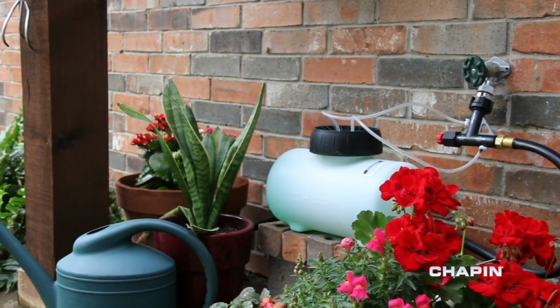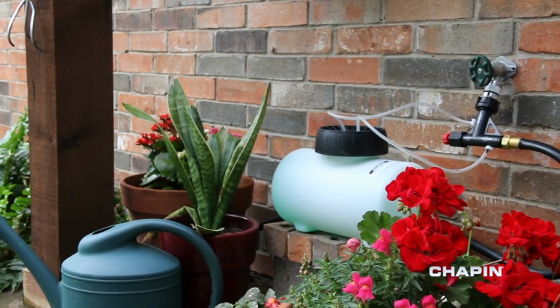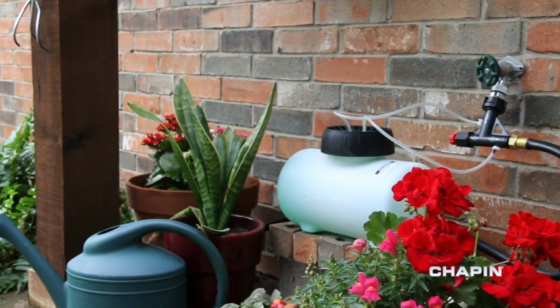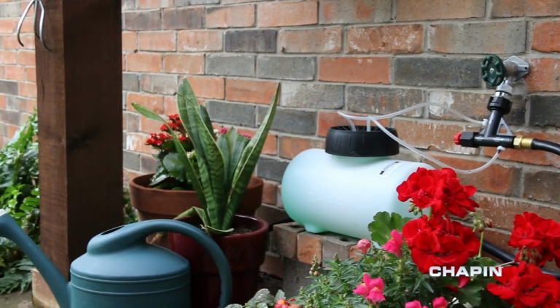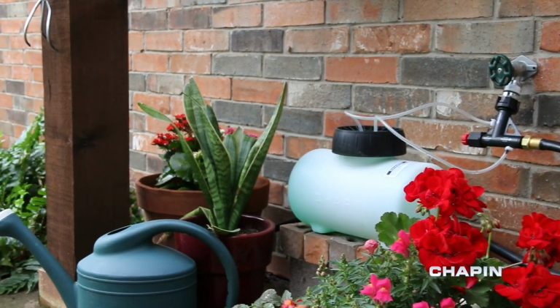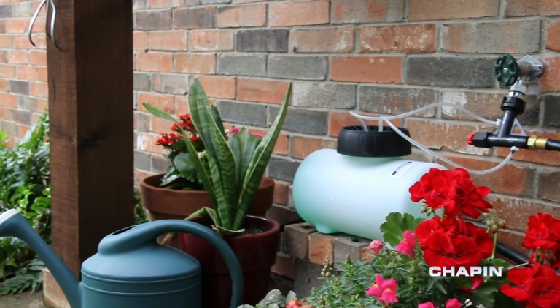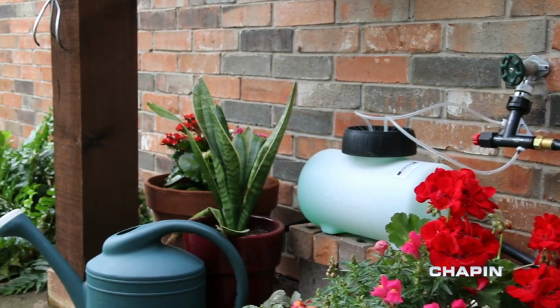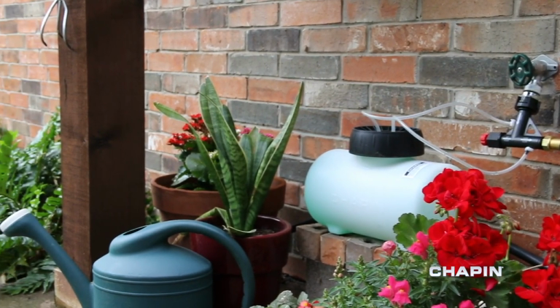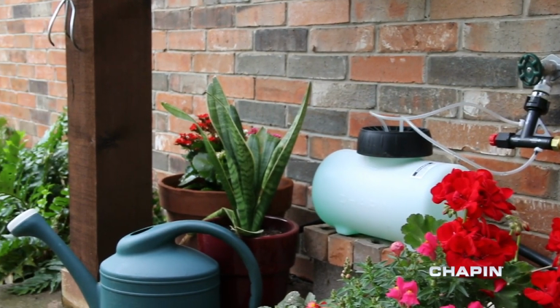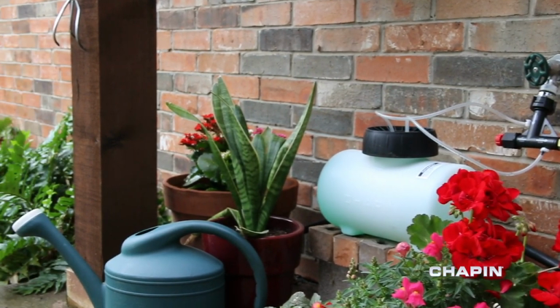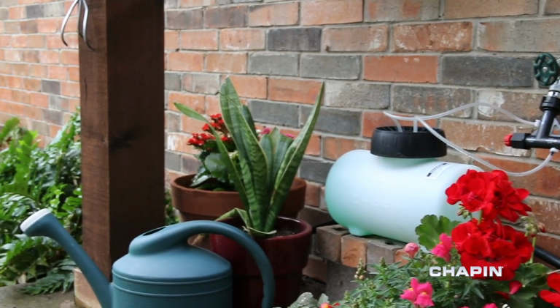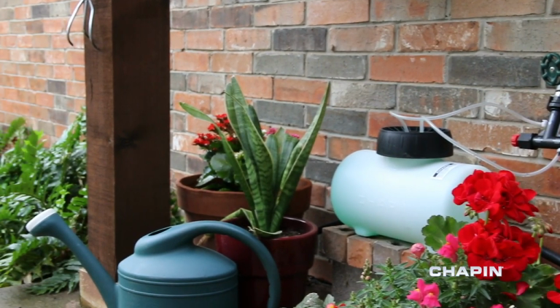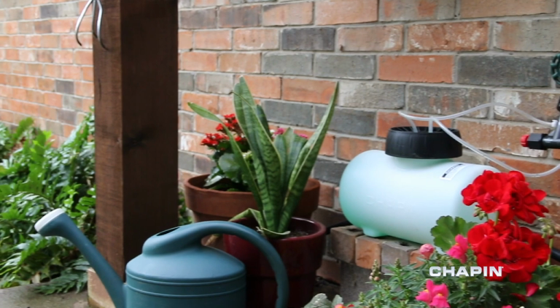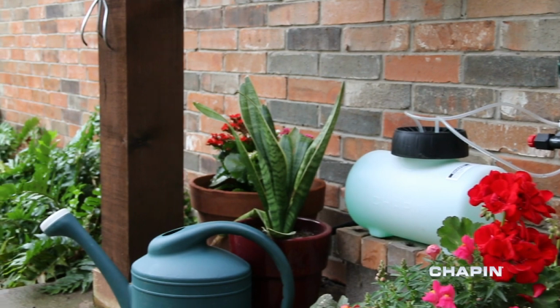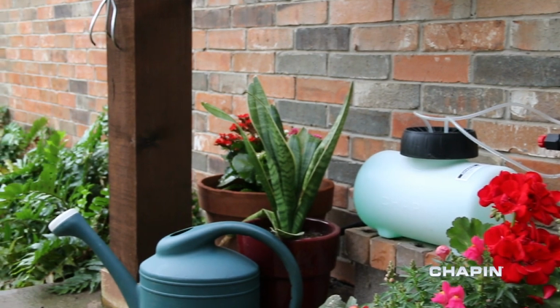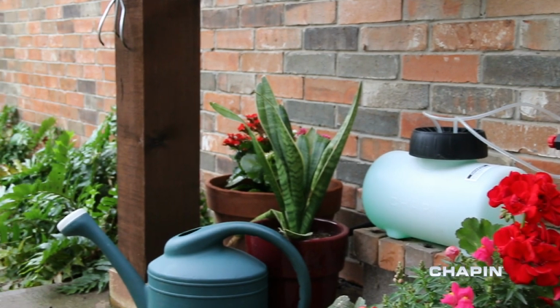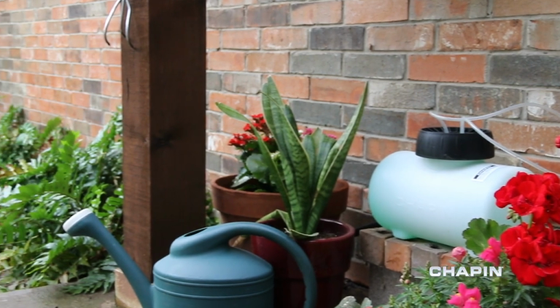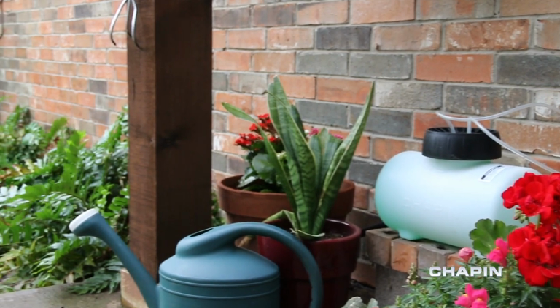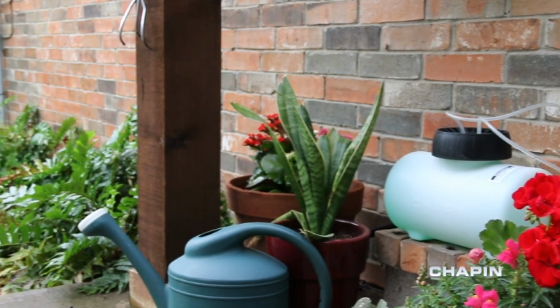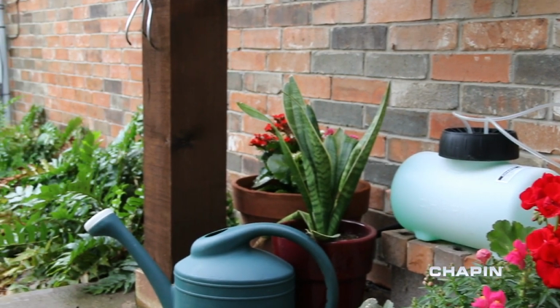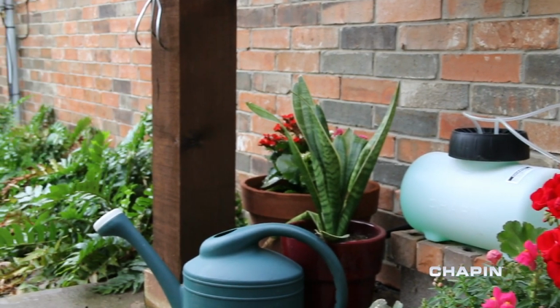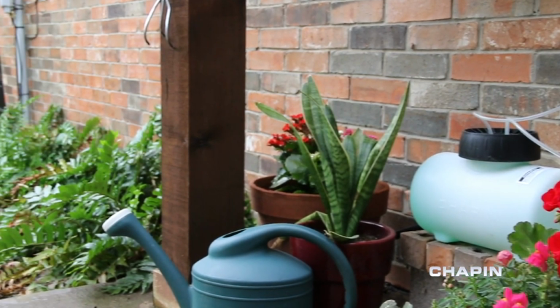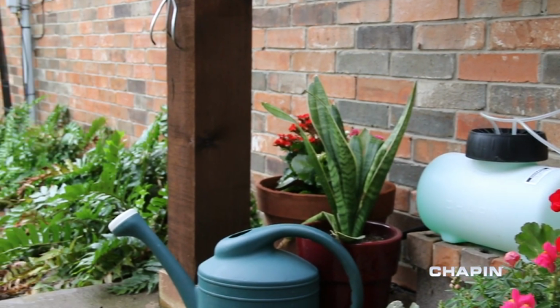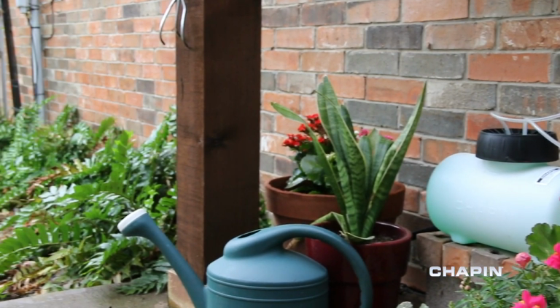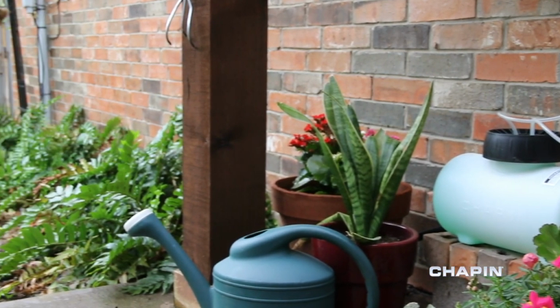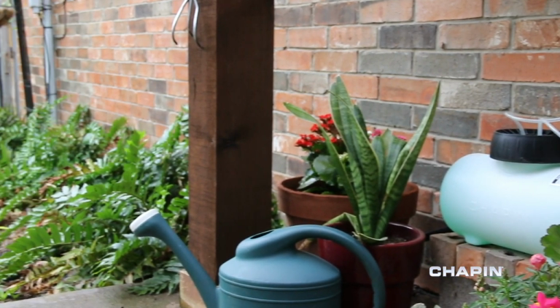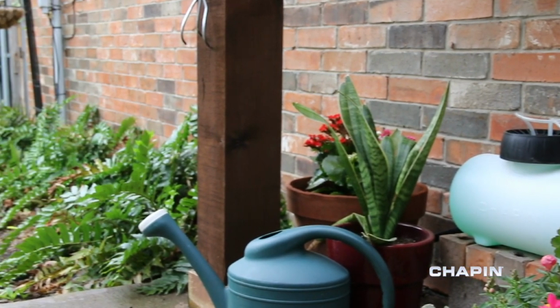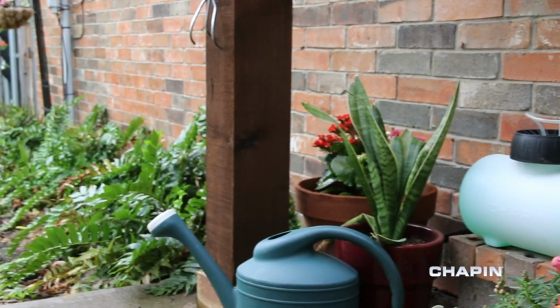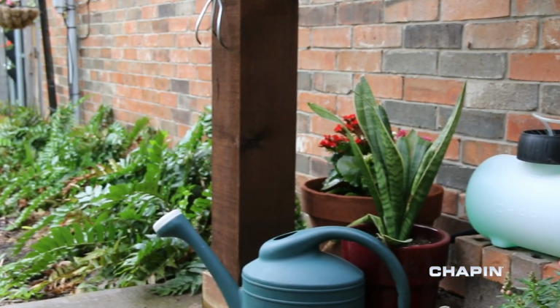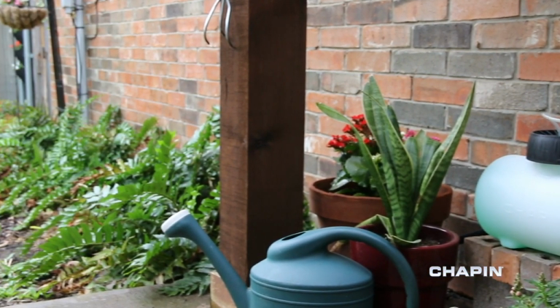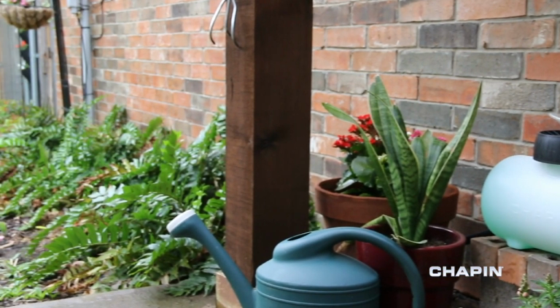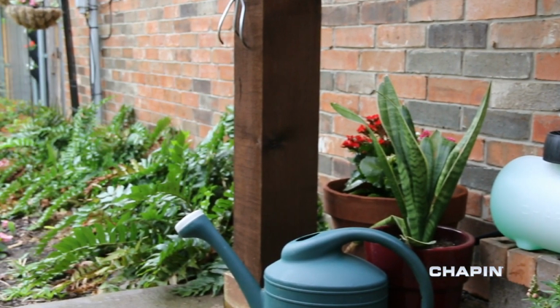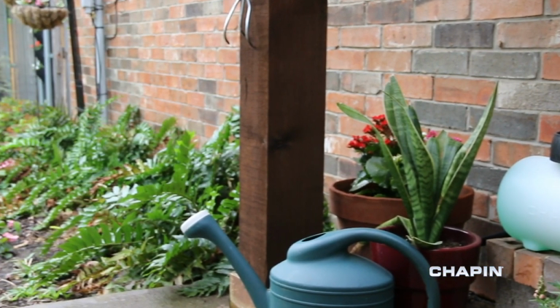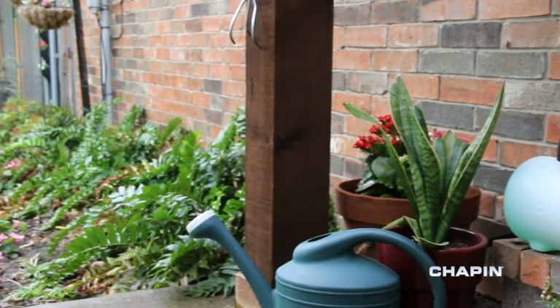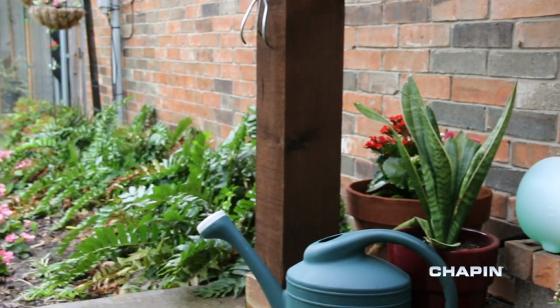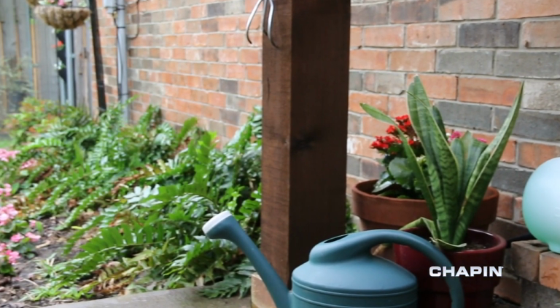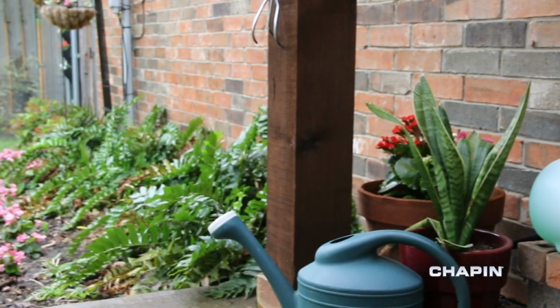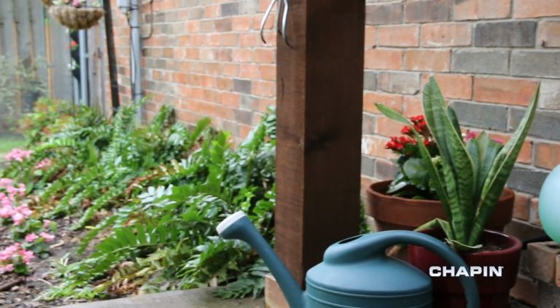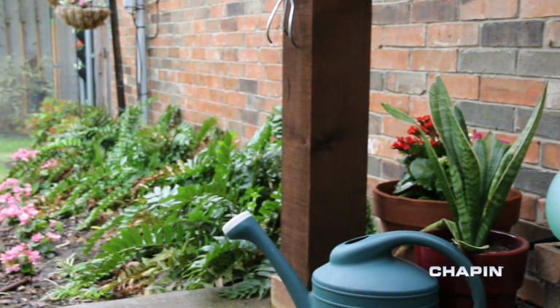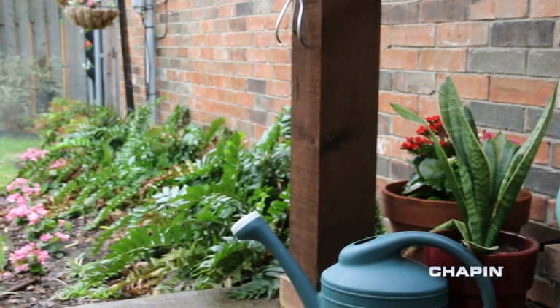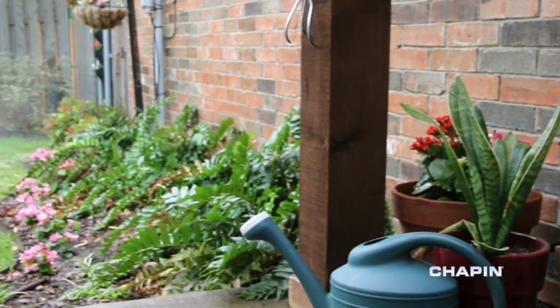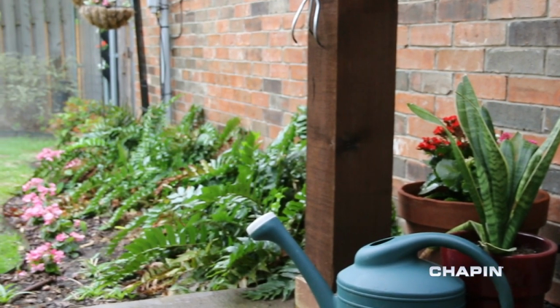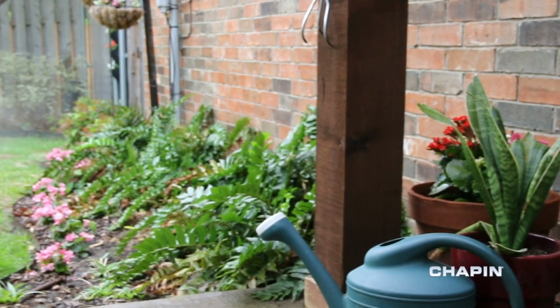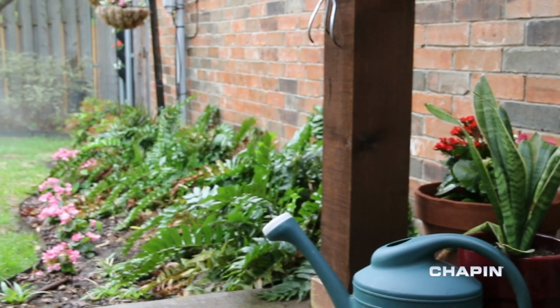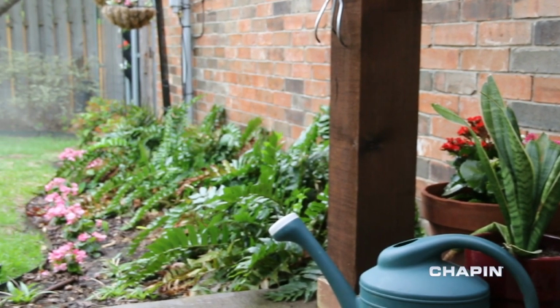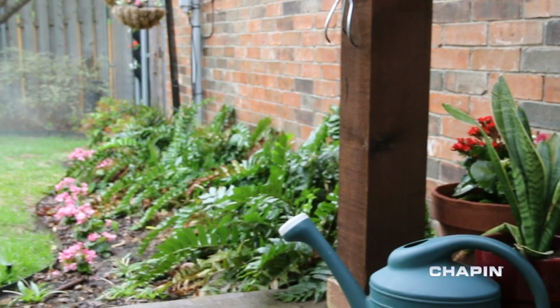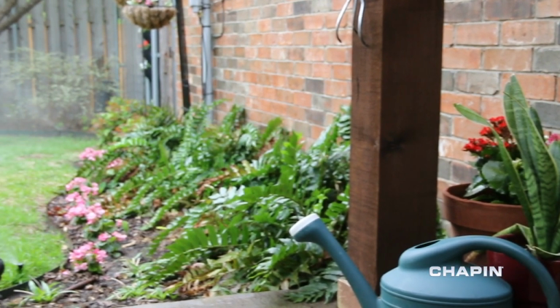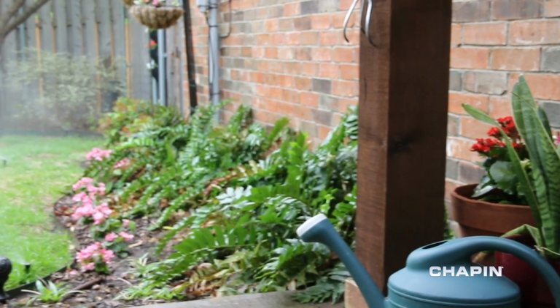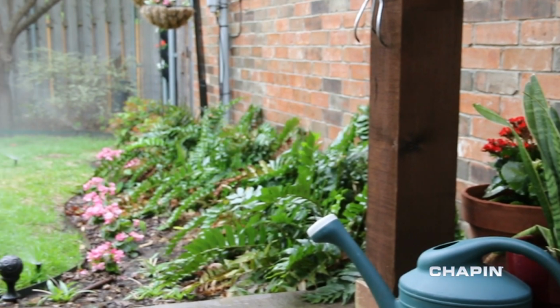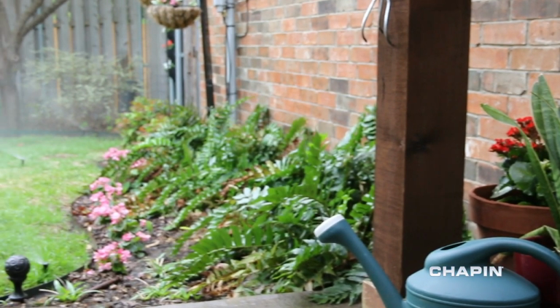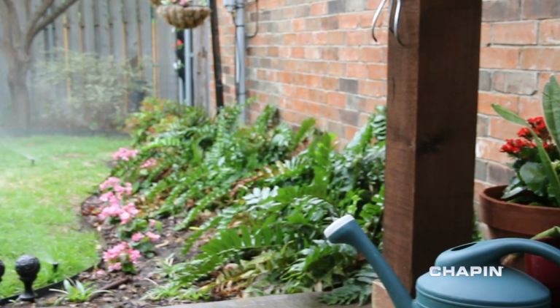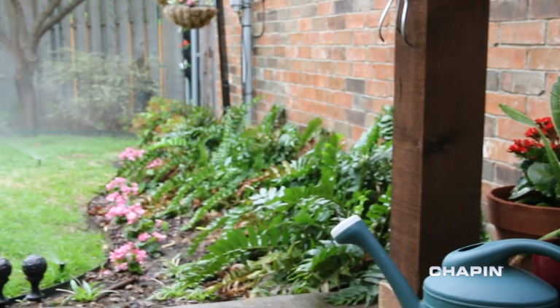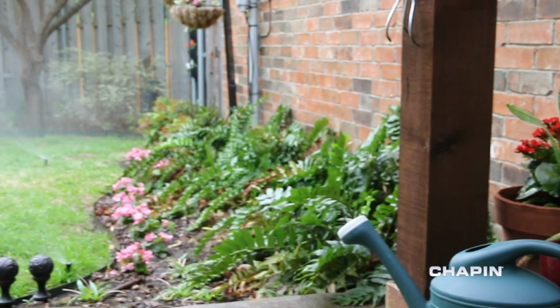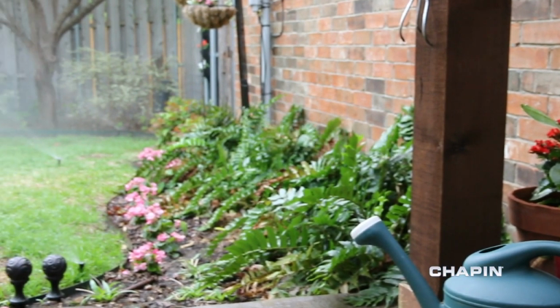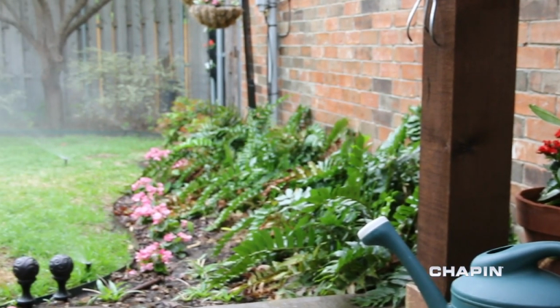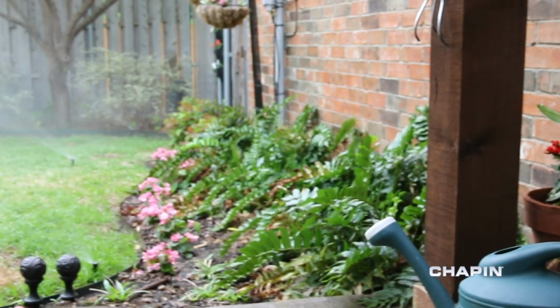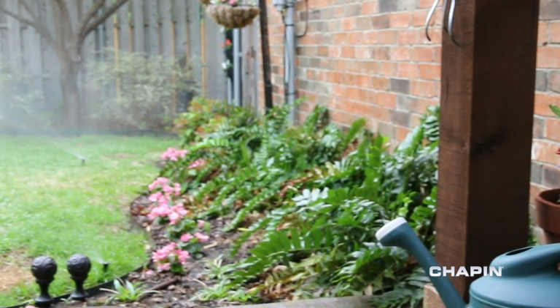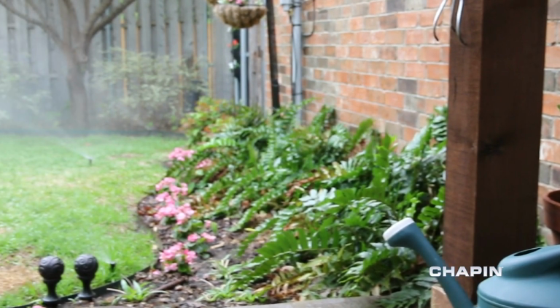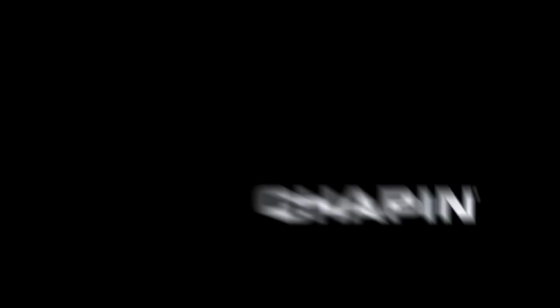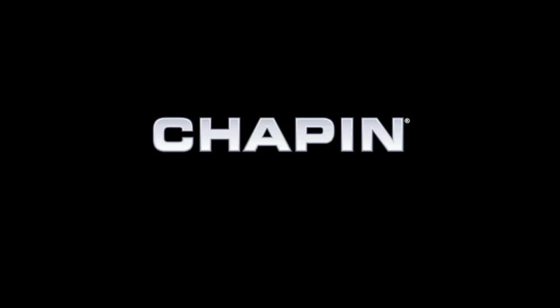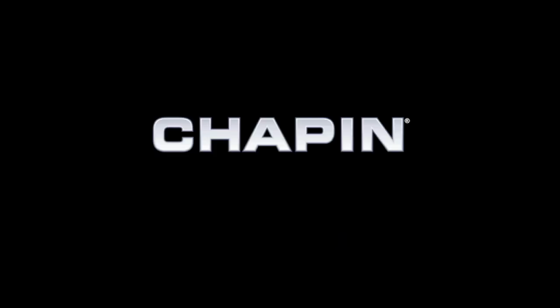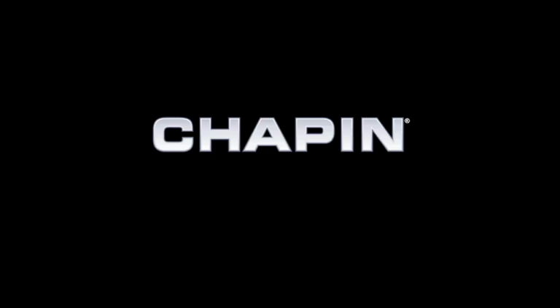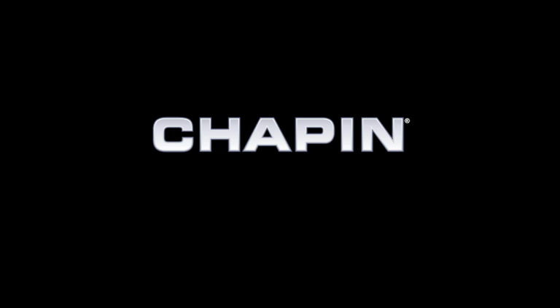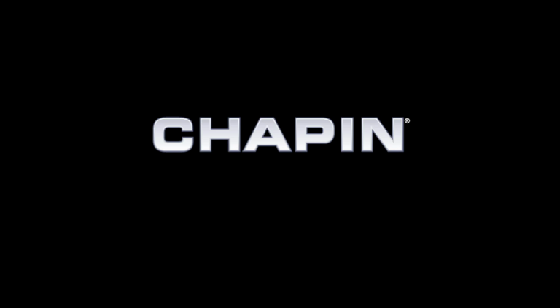Simplify and improve the way you care for your lawn and garden with the Chapin Hydrofeed line of fertilizer injectors.